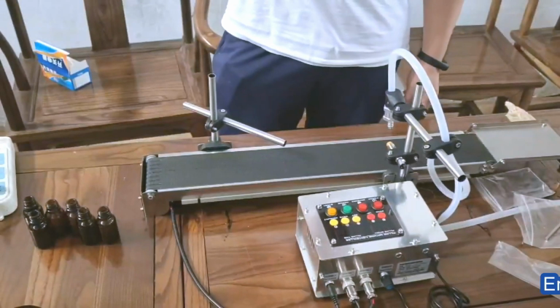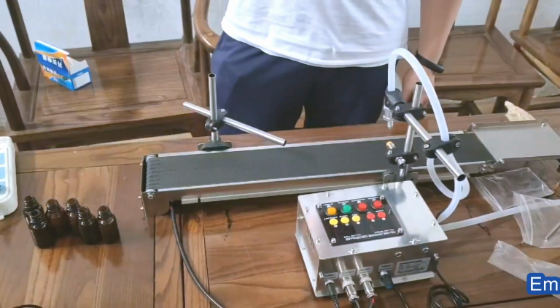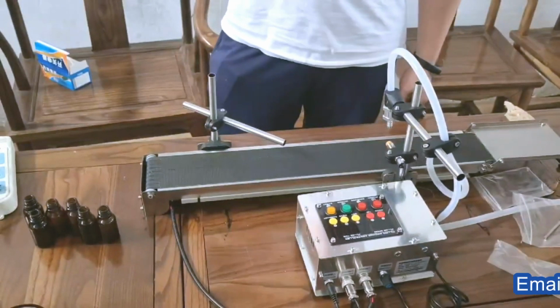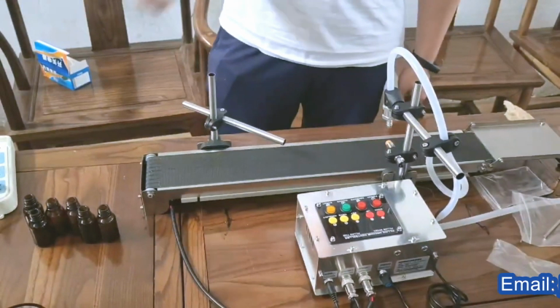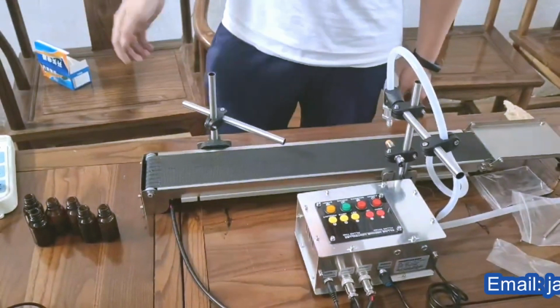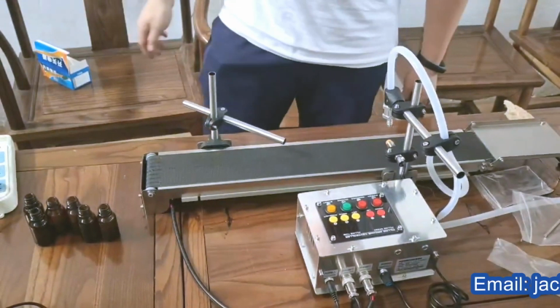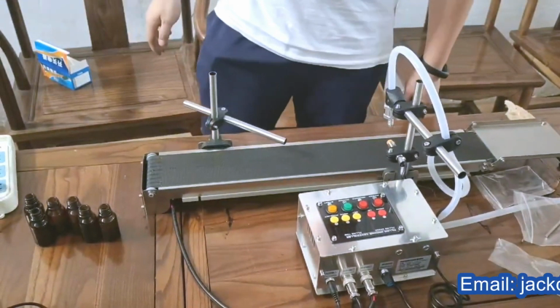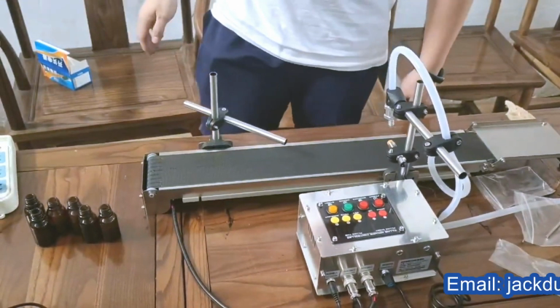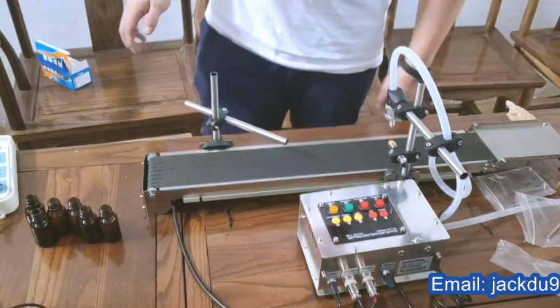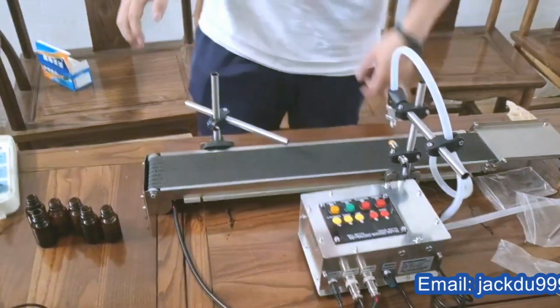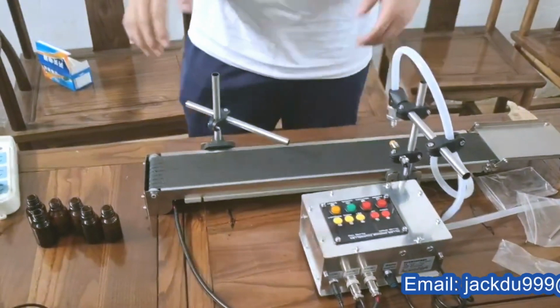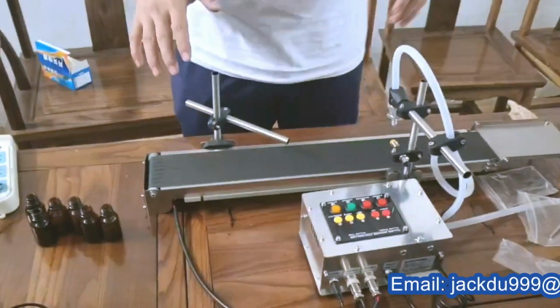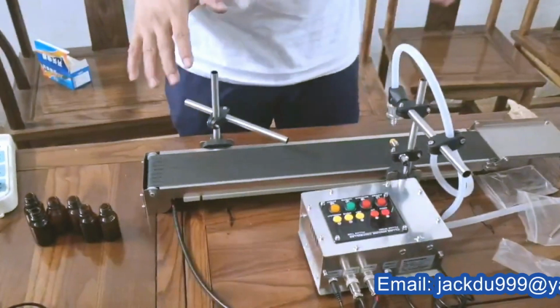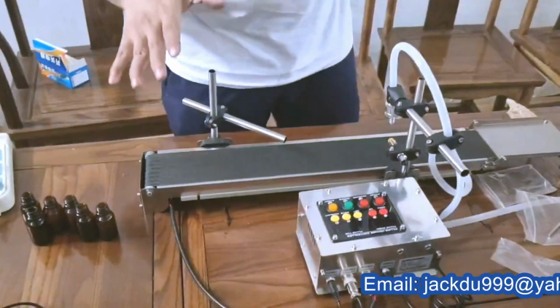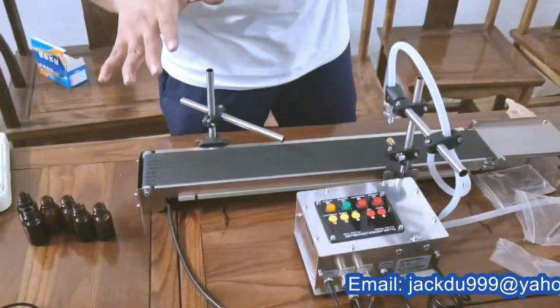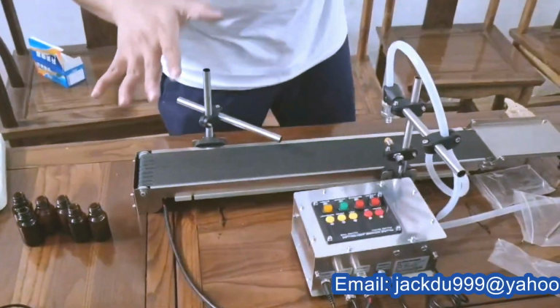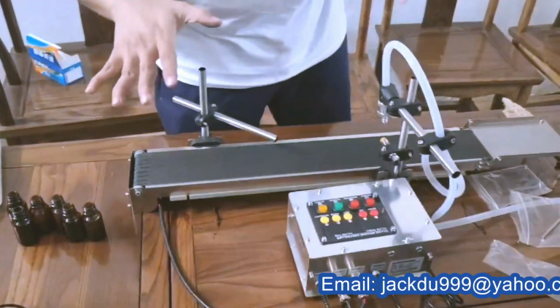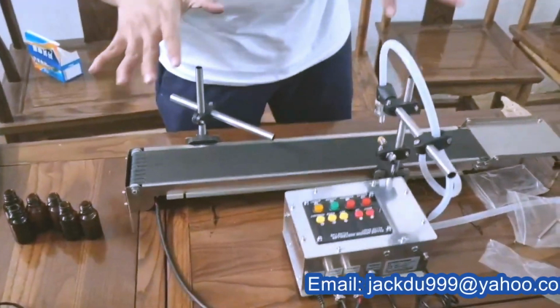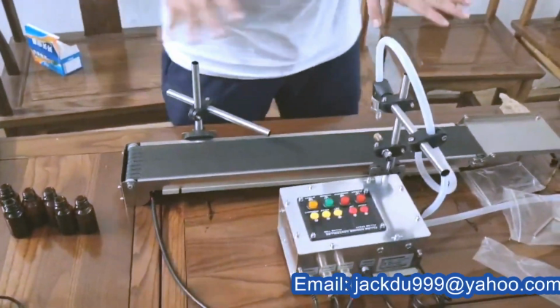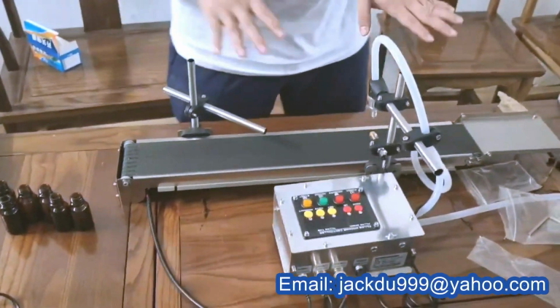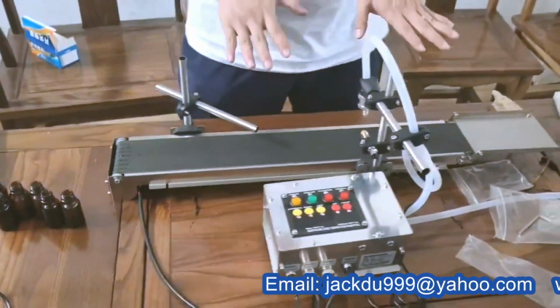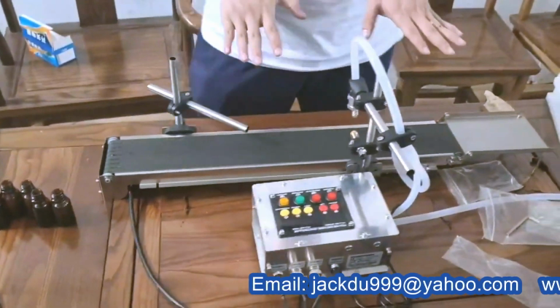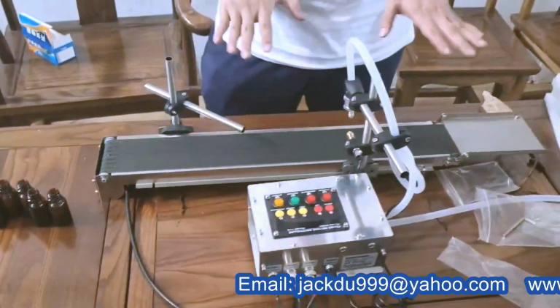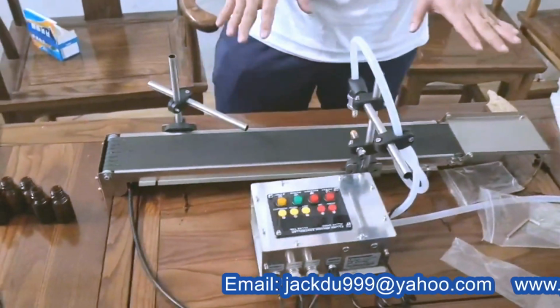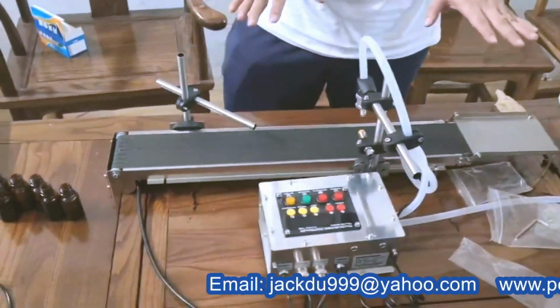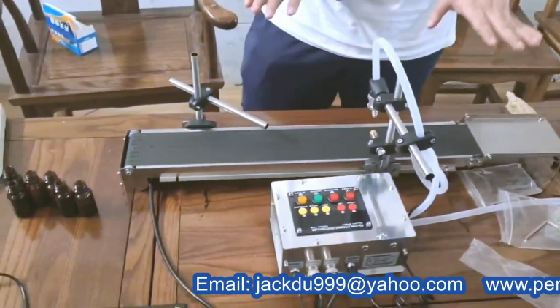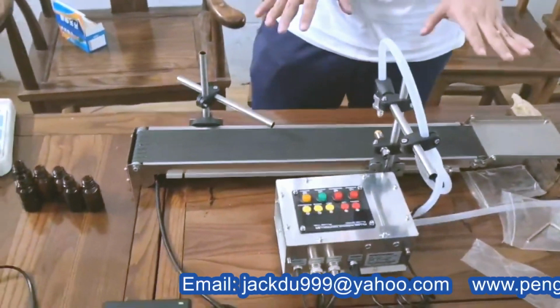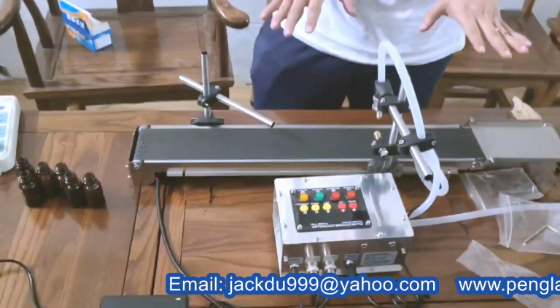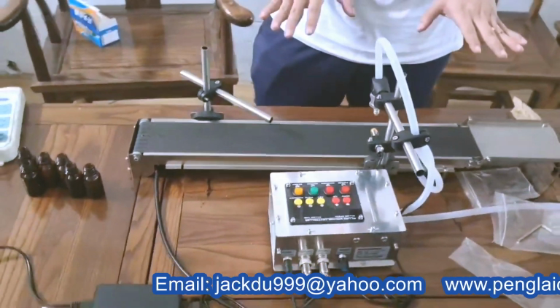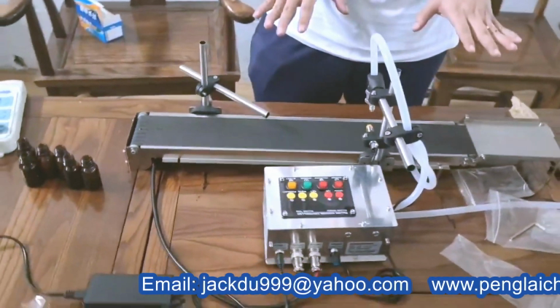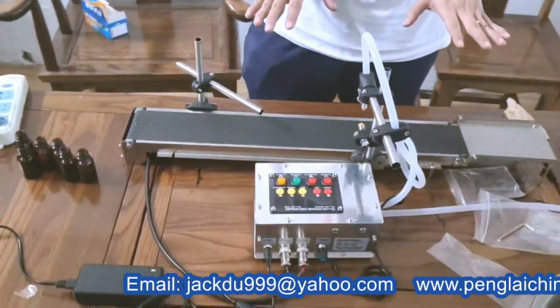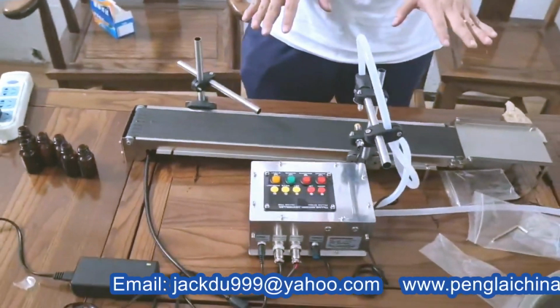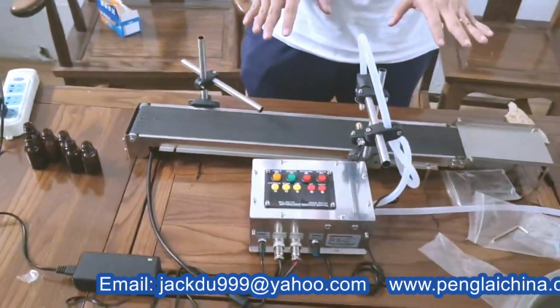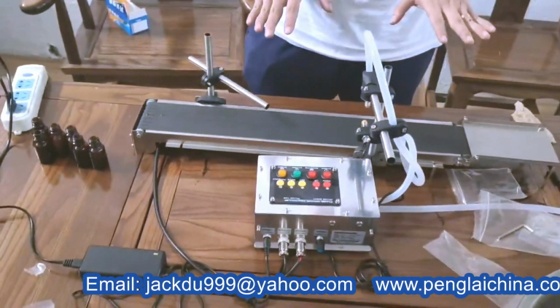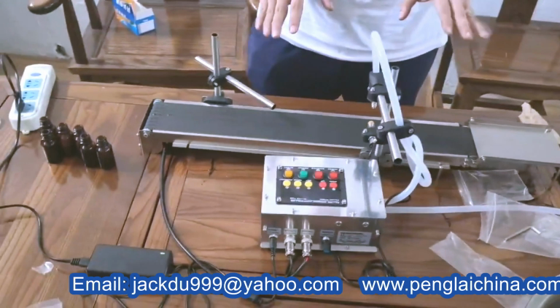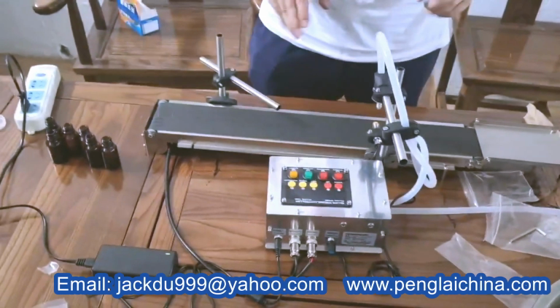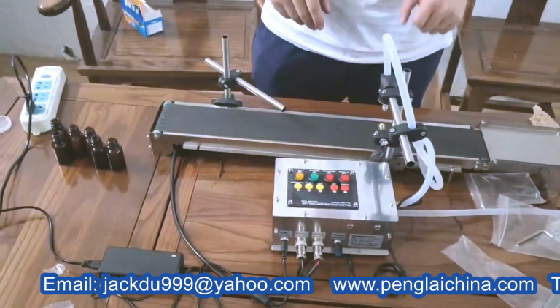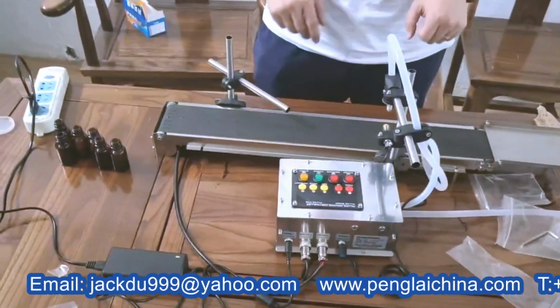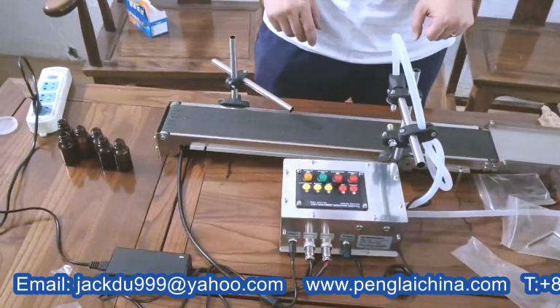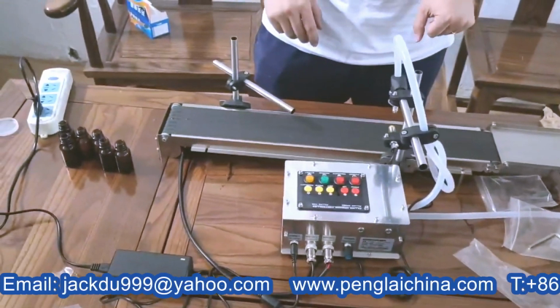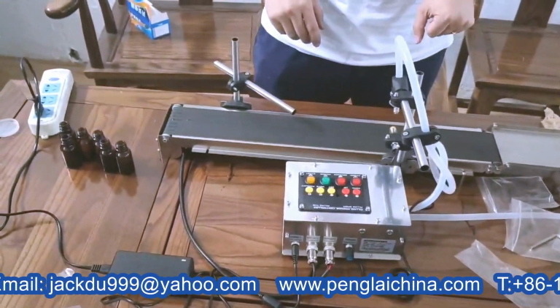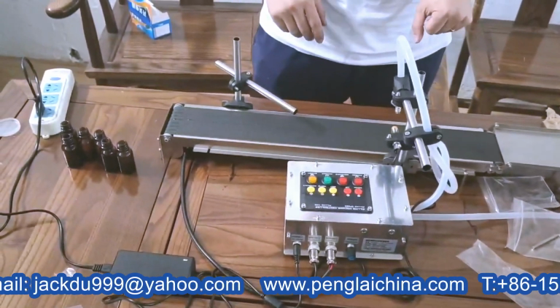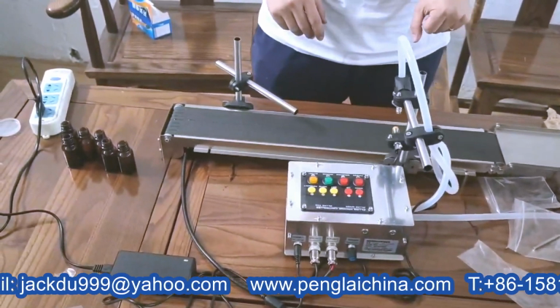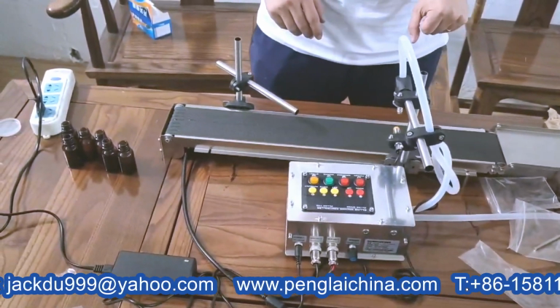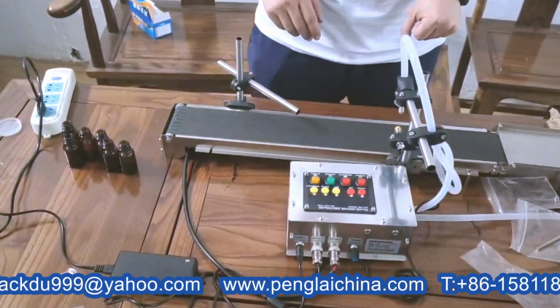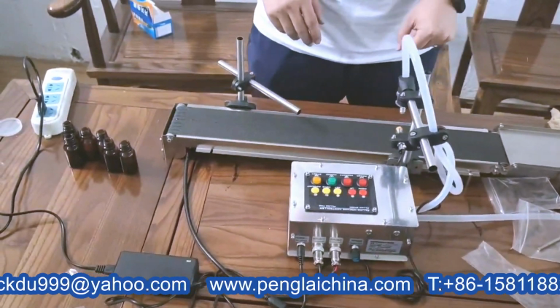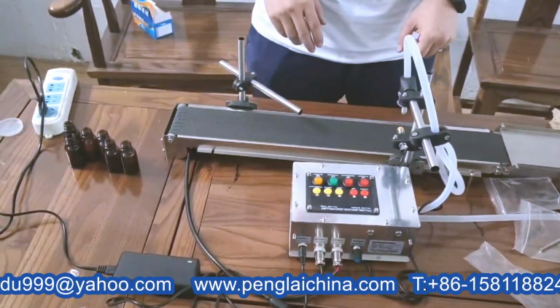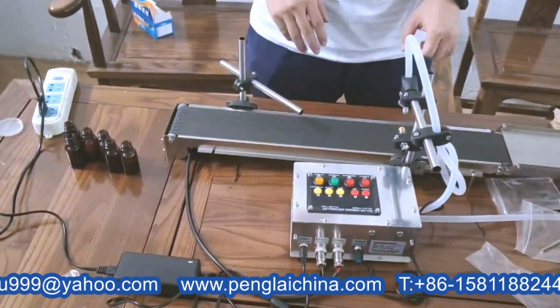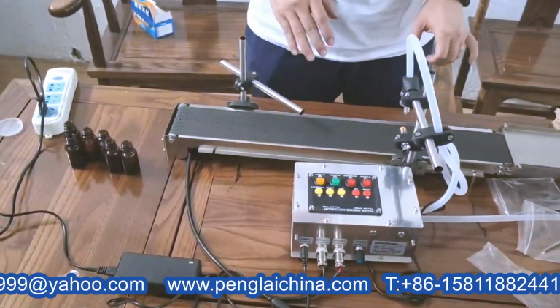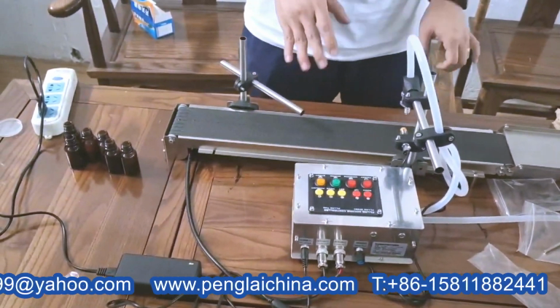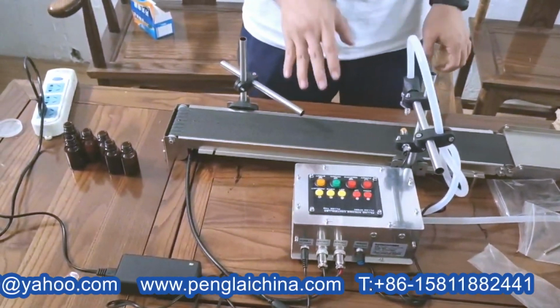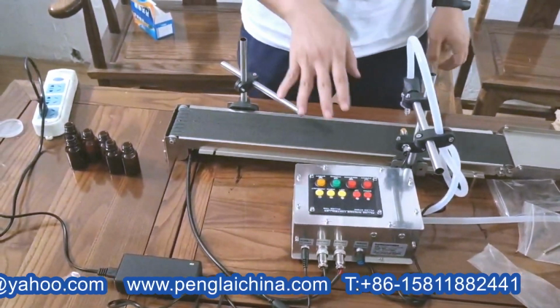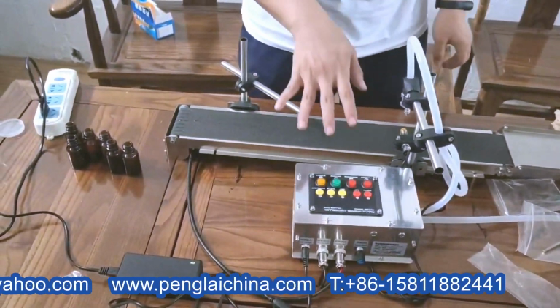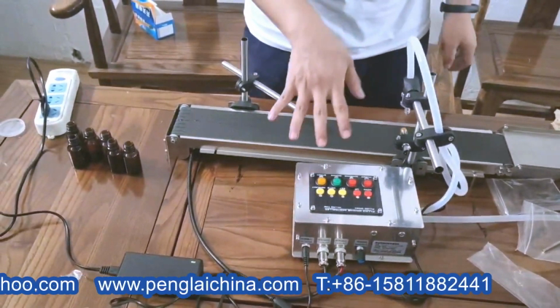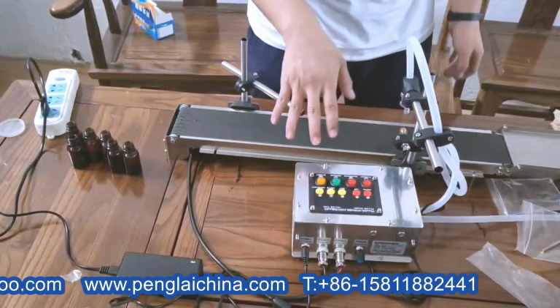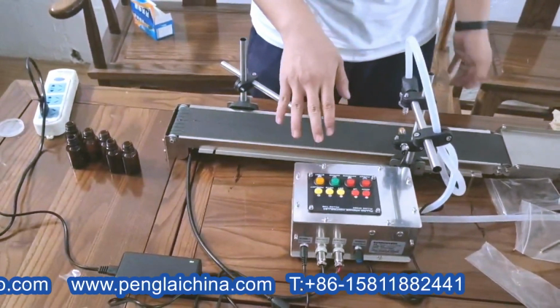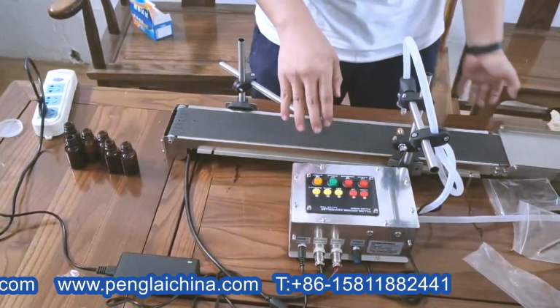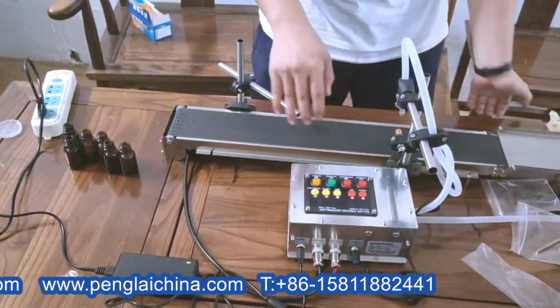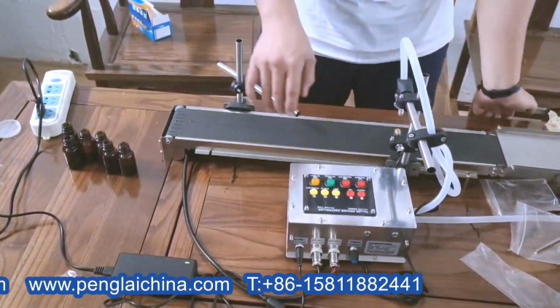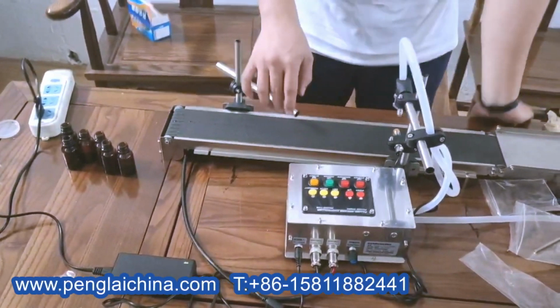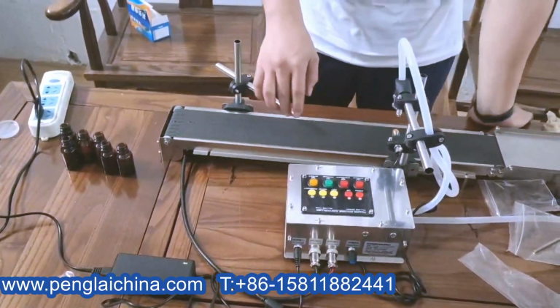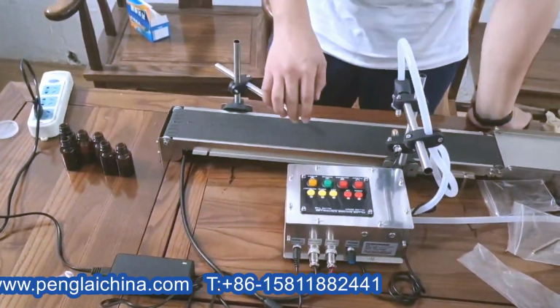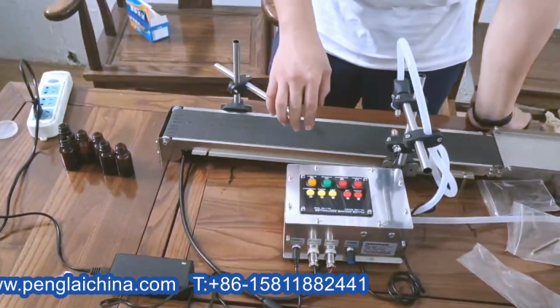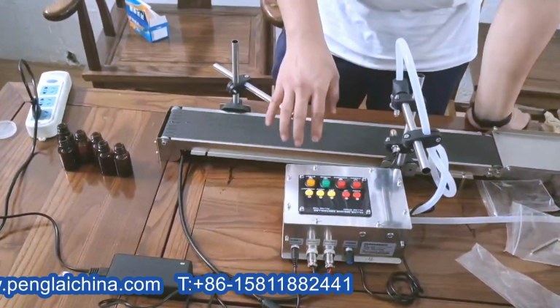Hello everyone. After installation, we'll teach you how to adjust and introduce this filling machine.